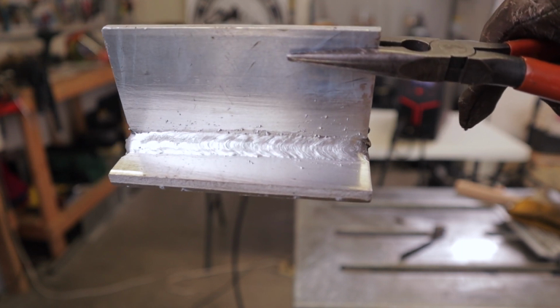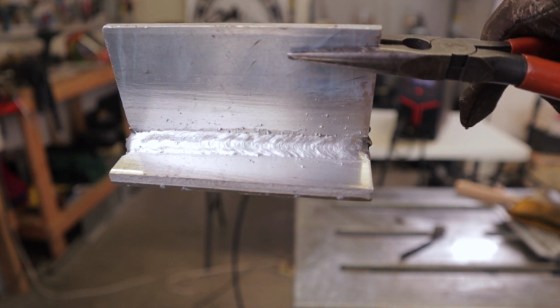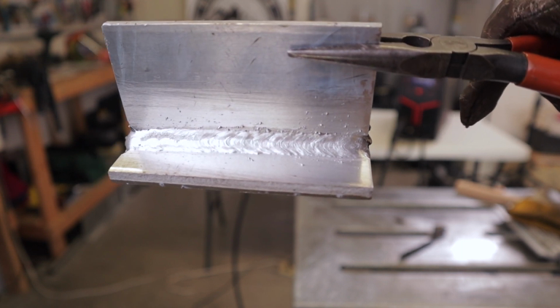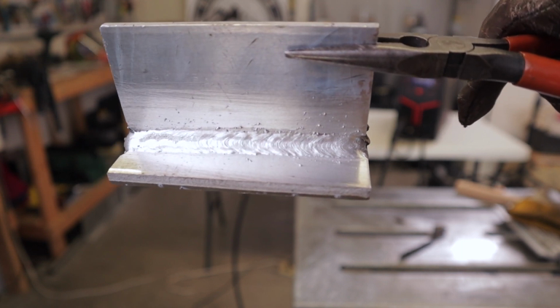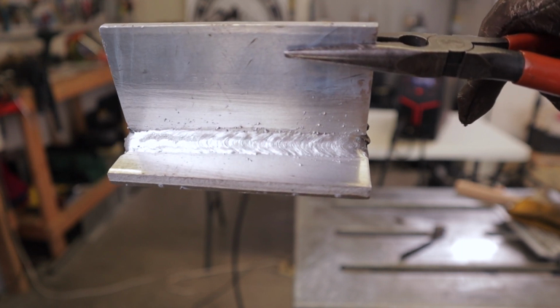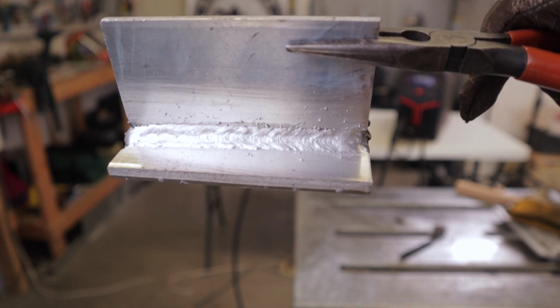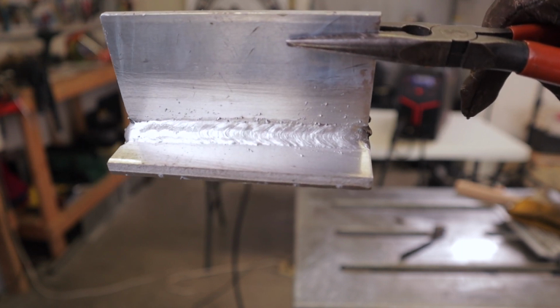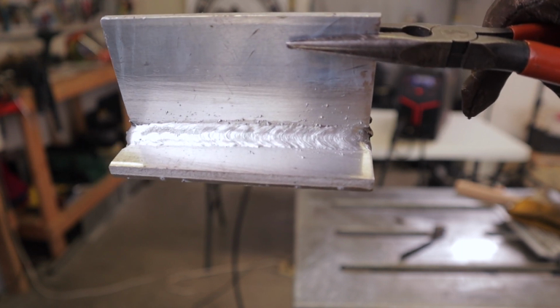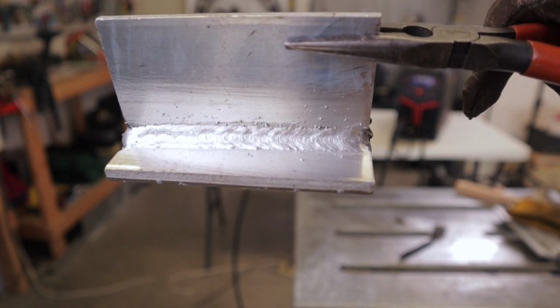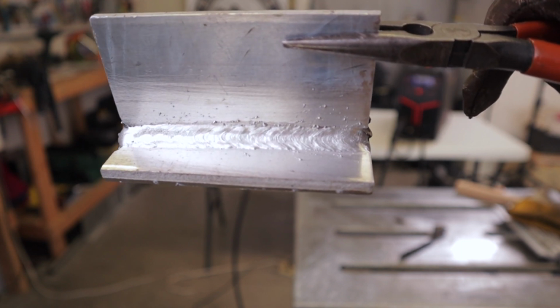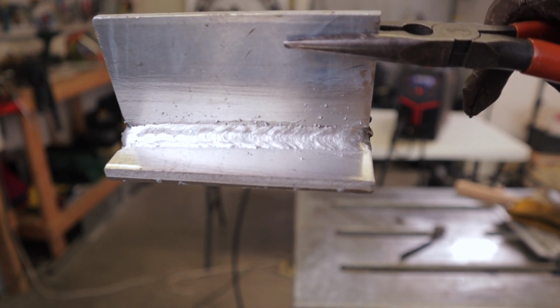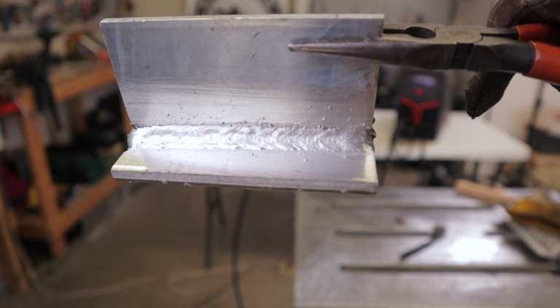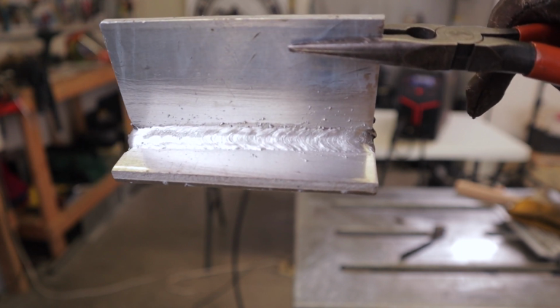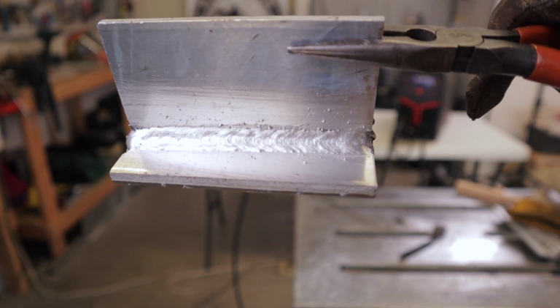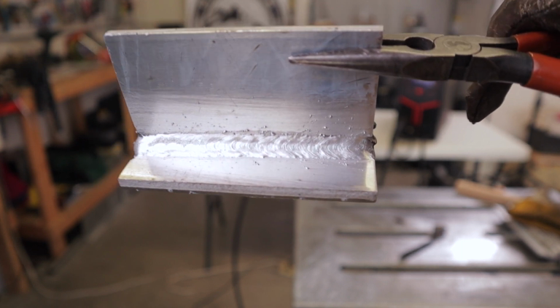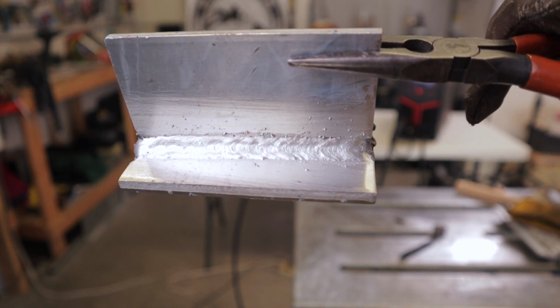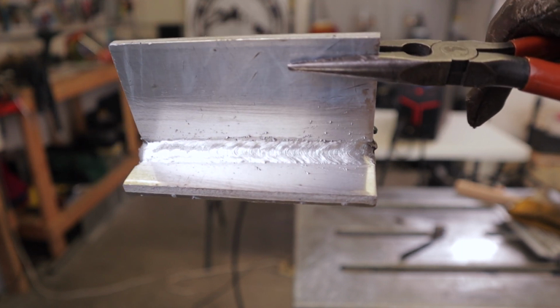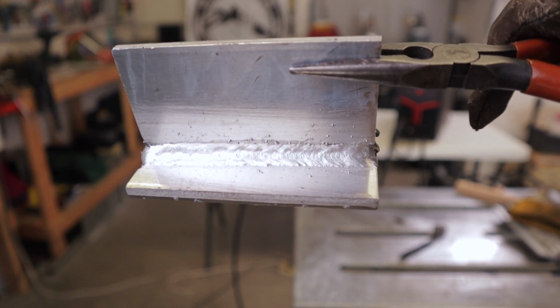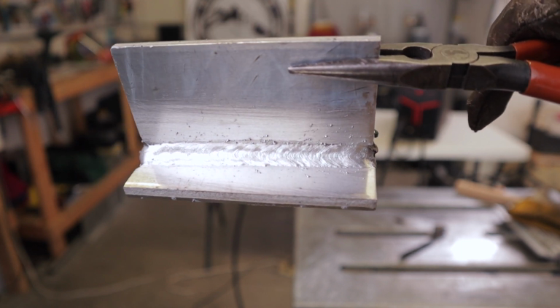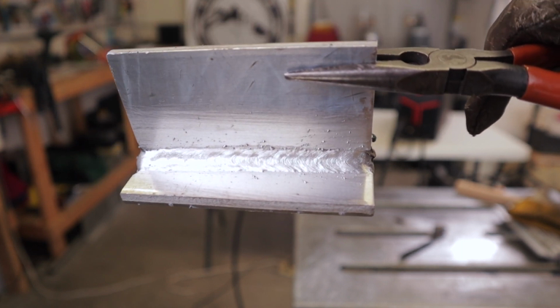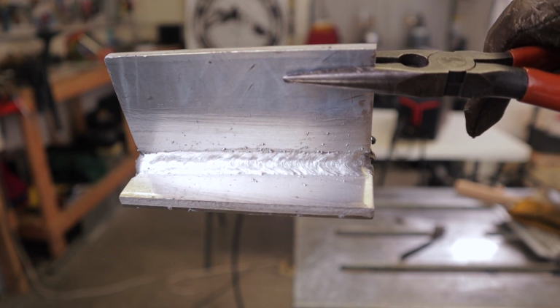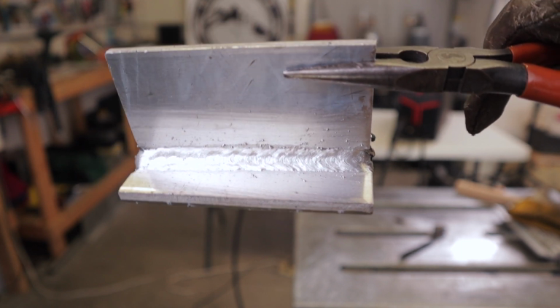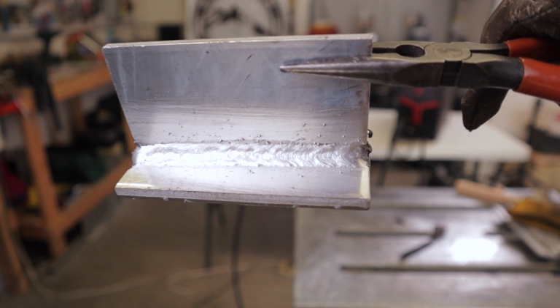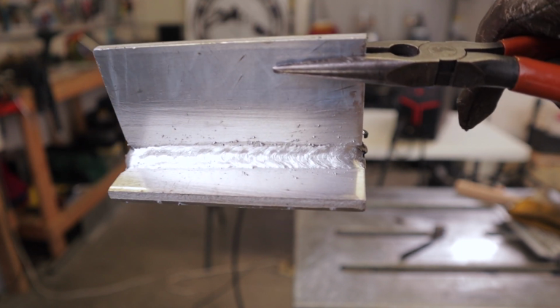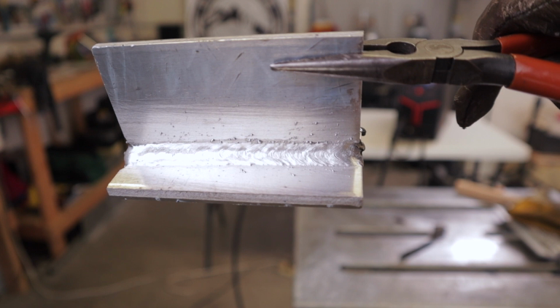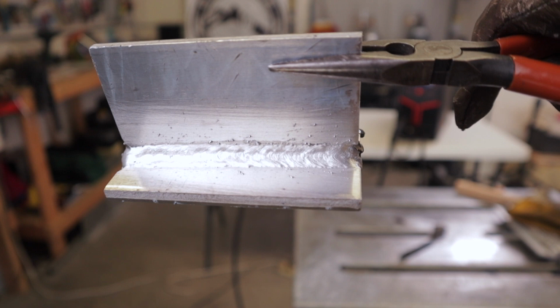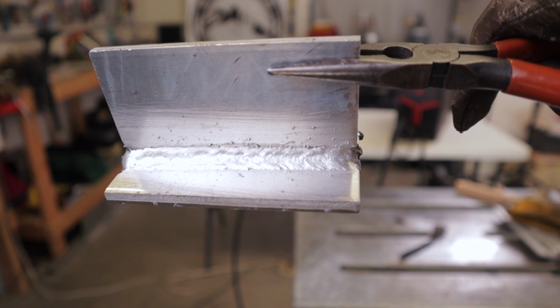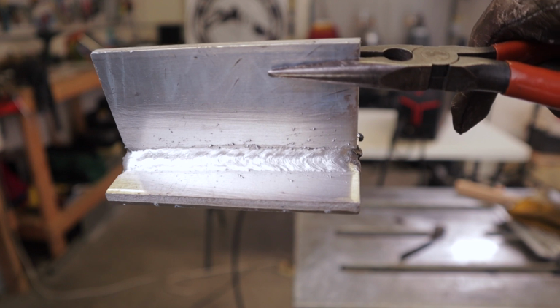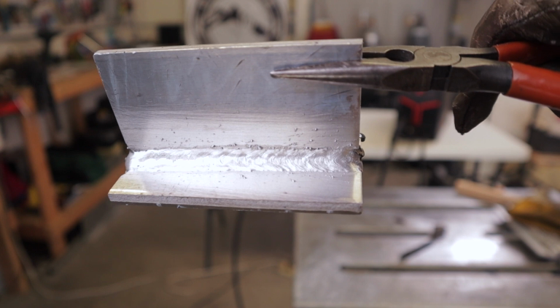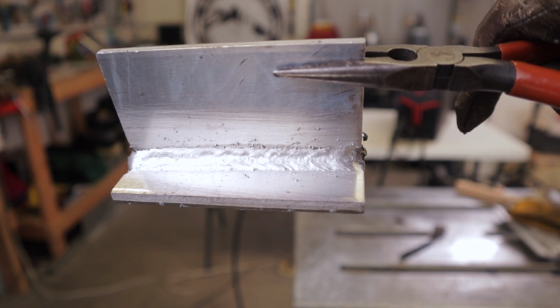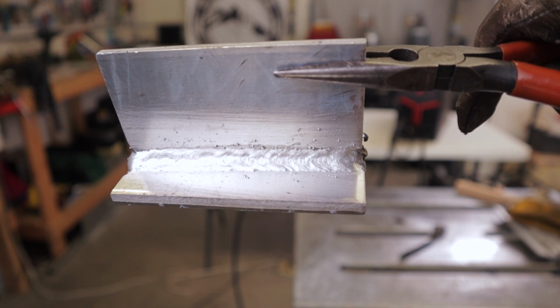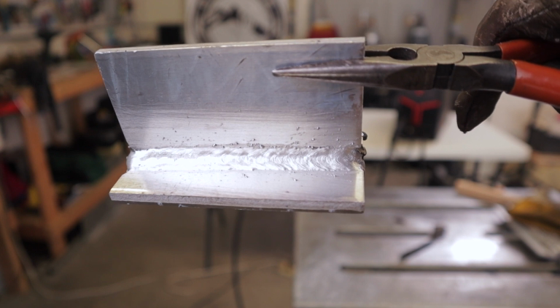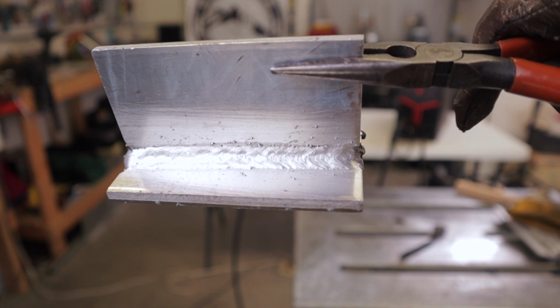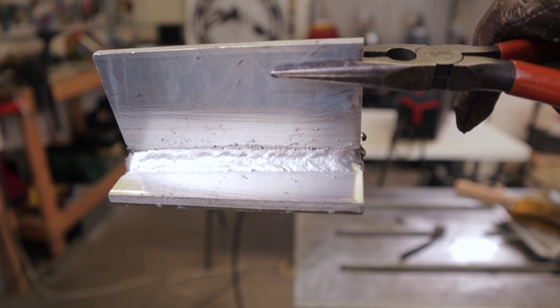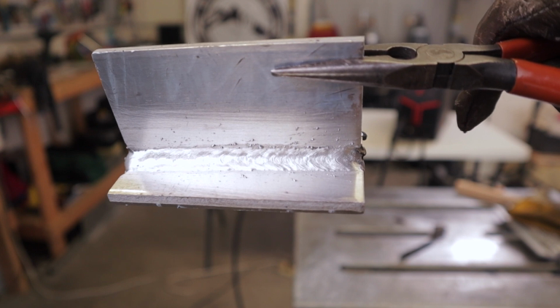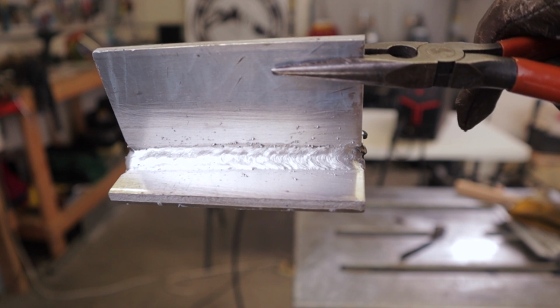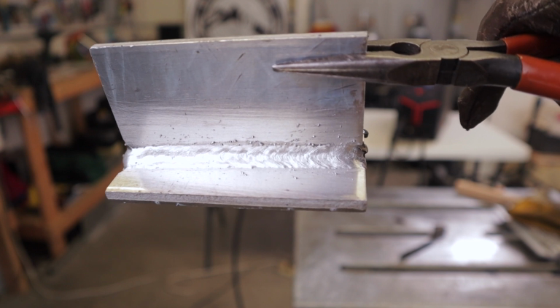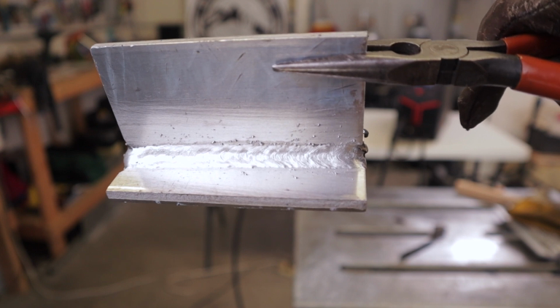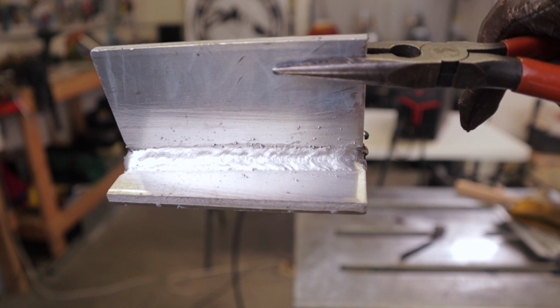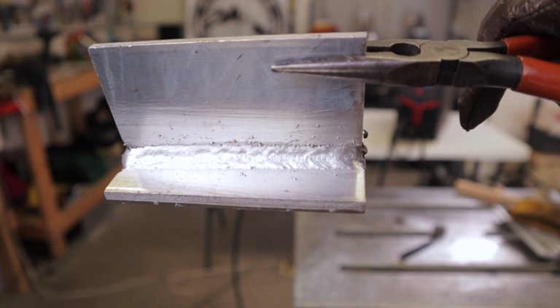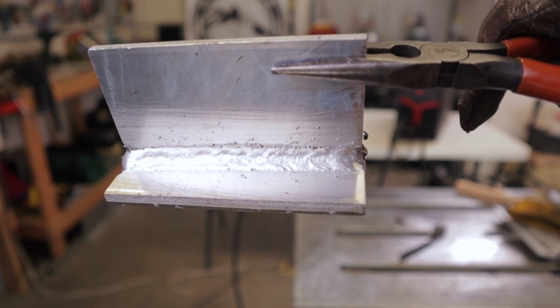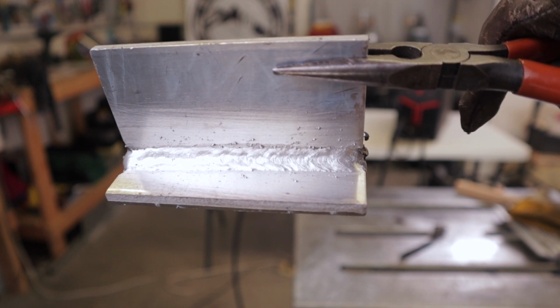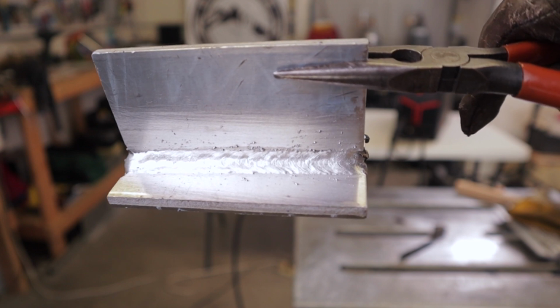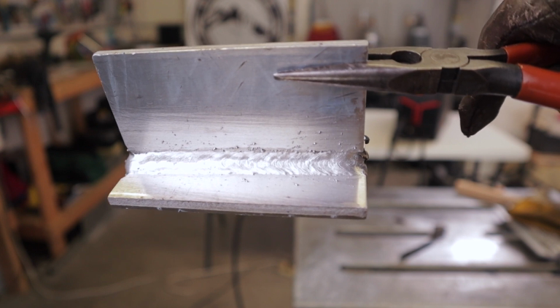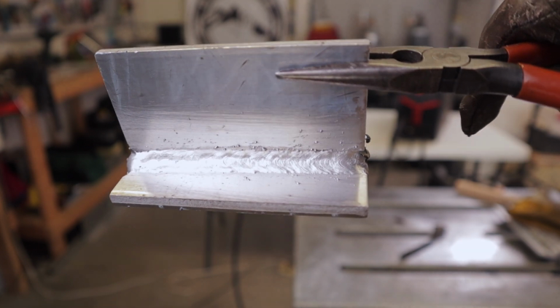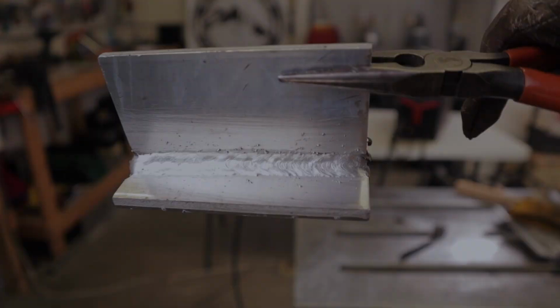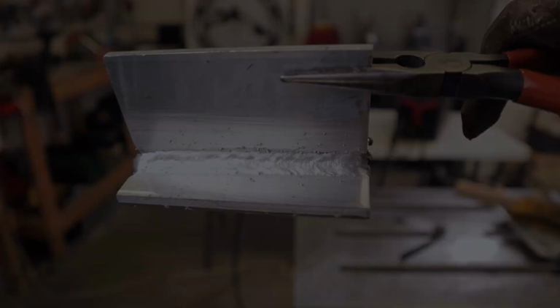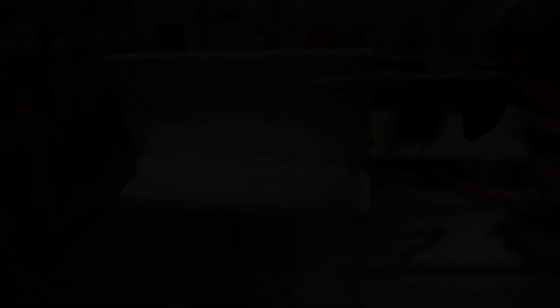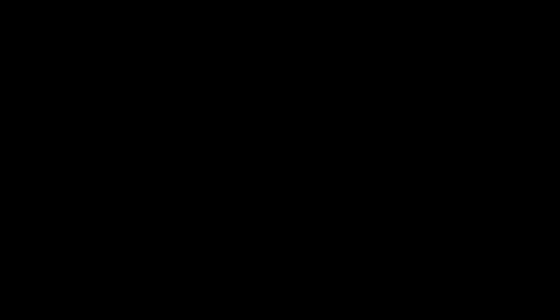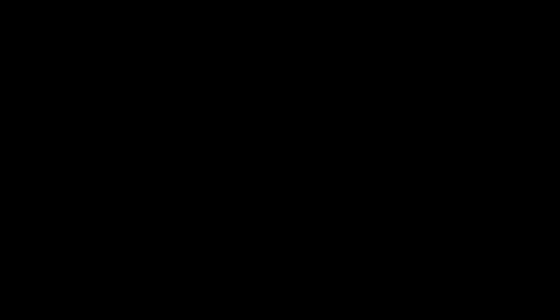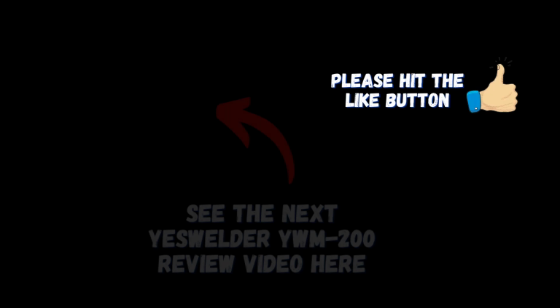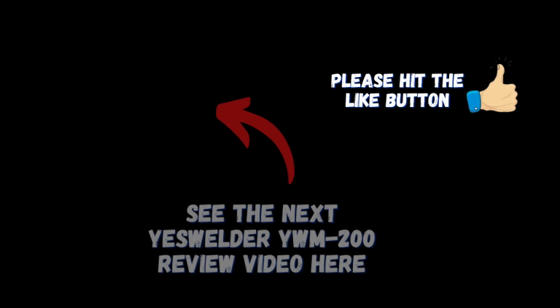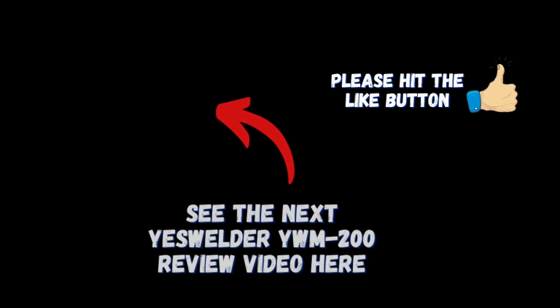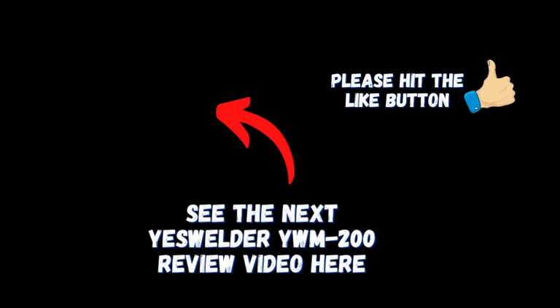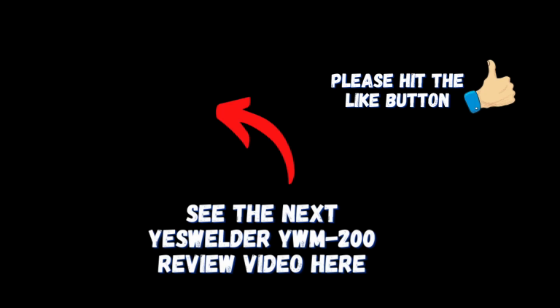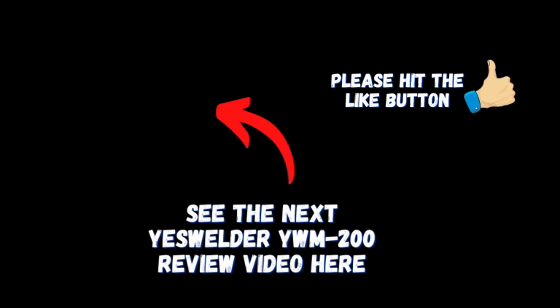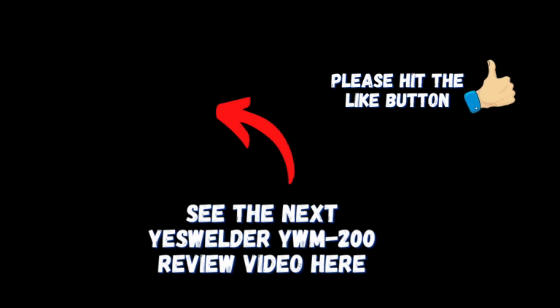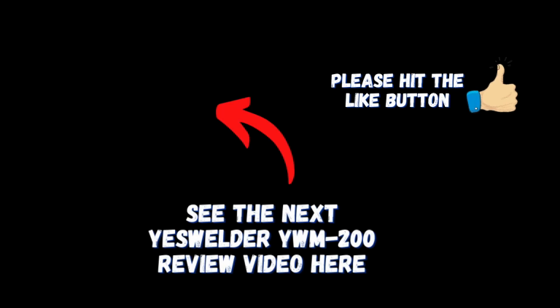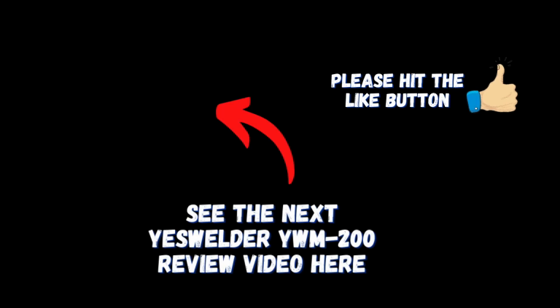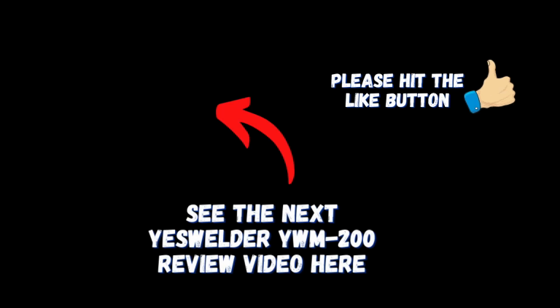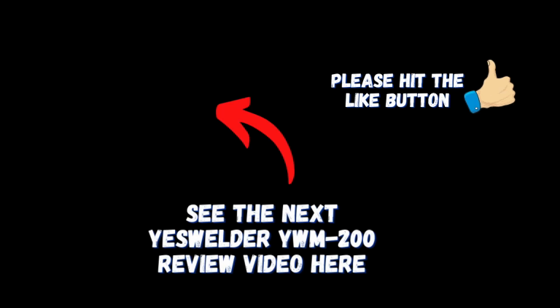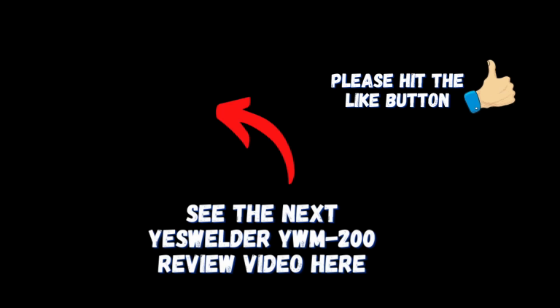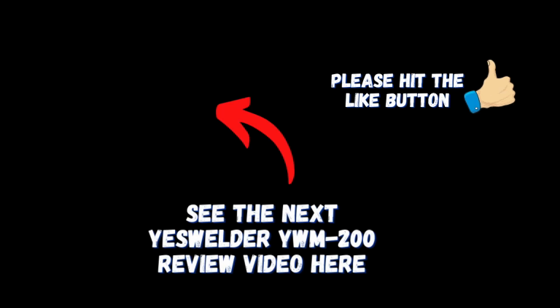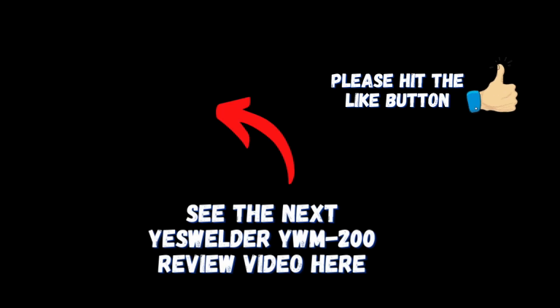On the next video I'm going to show the stick welding. Click the video on screen now to go to that video and we'll see you over there.